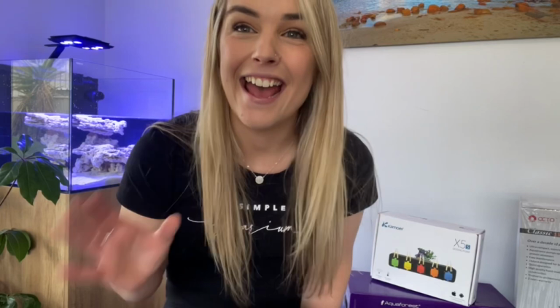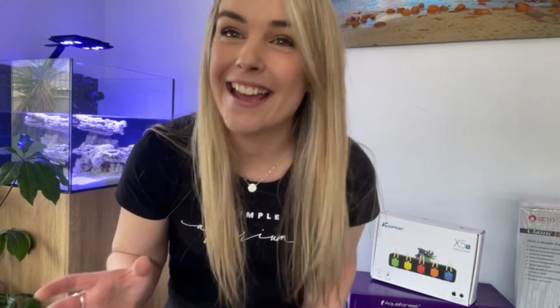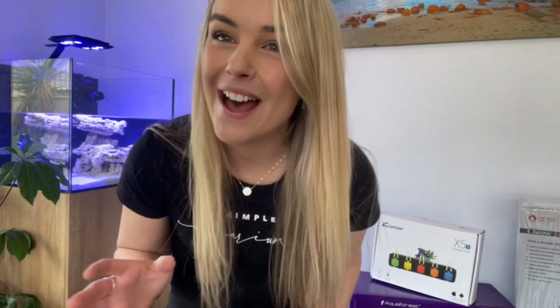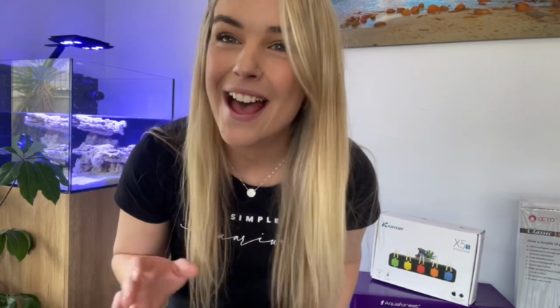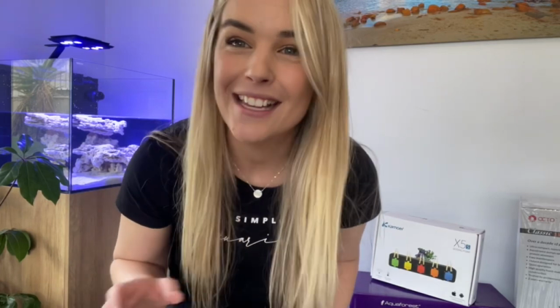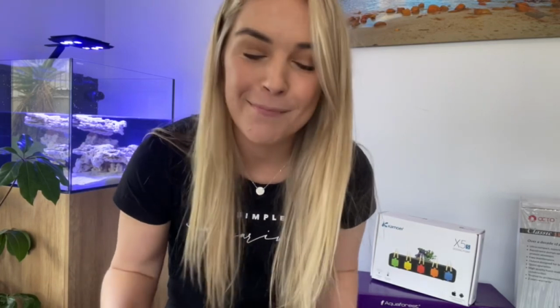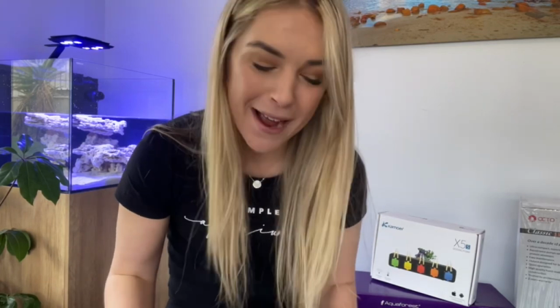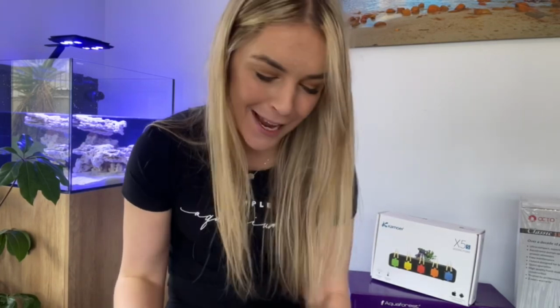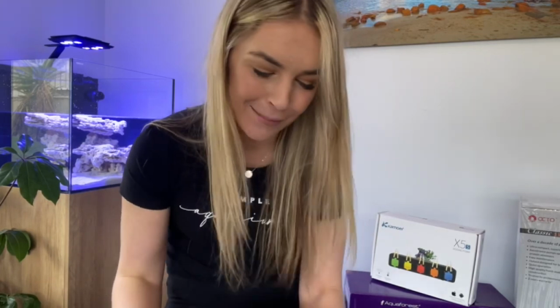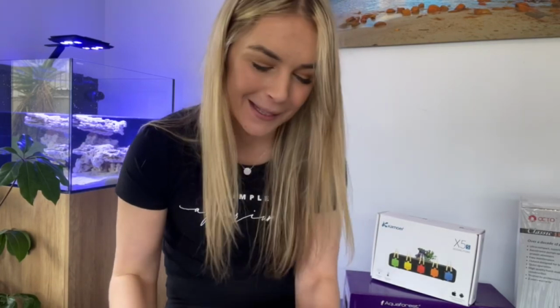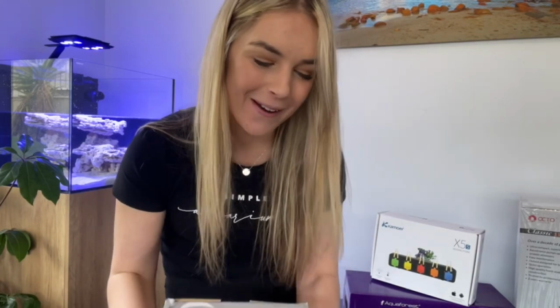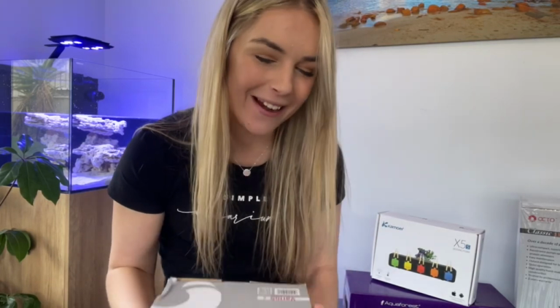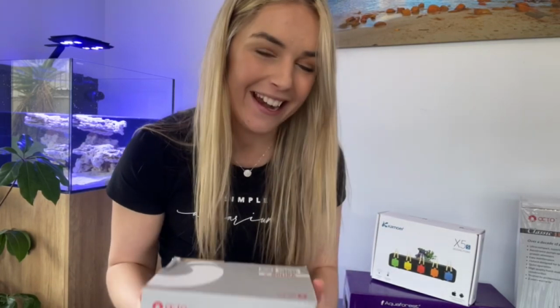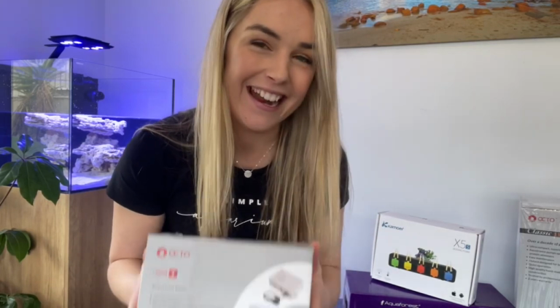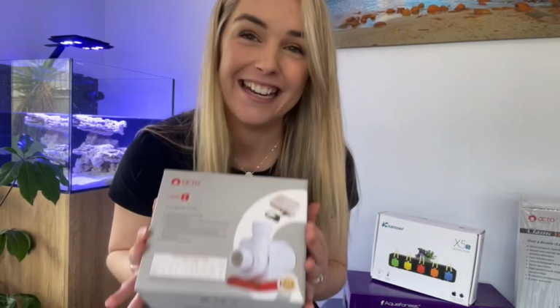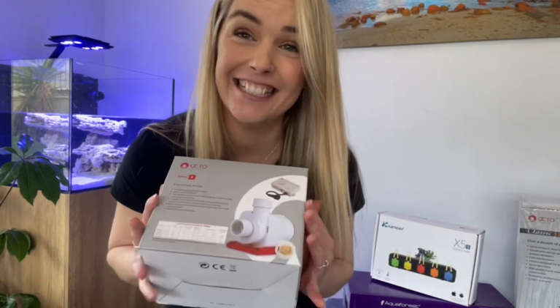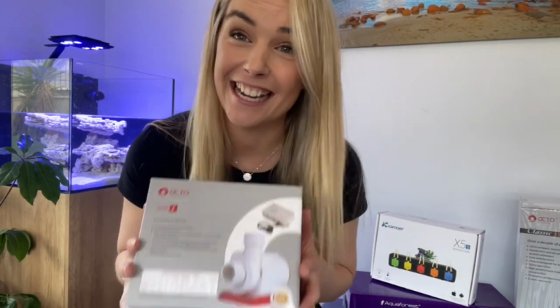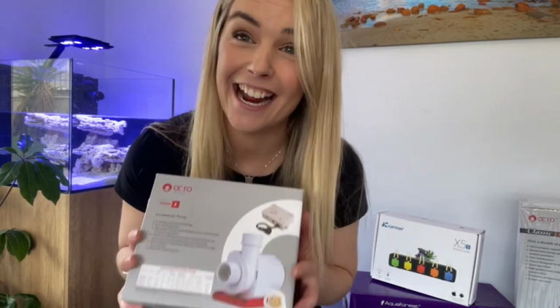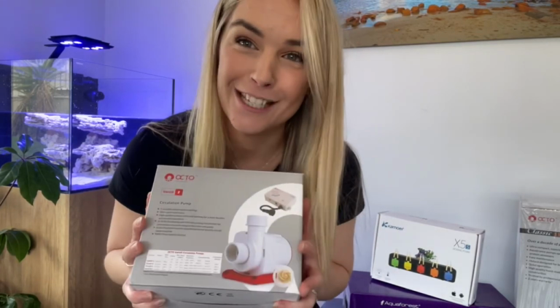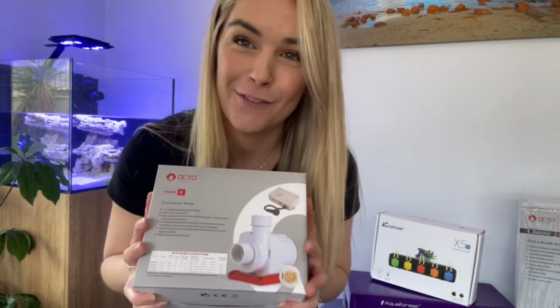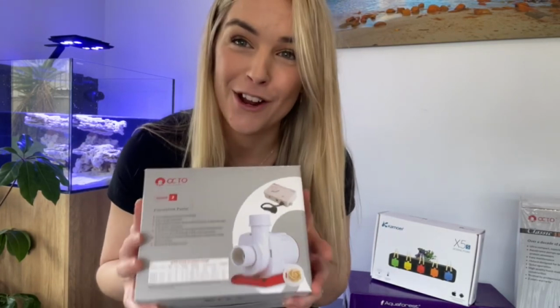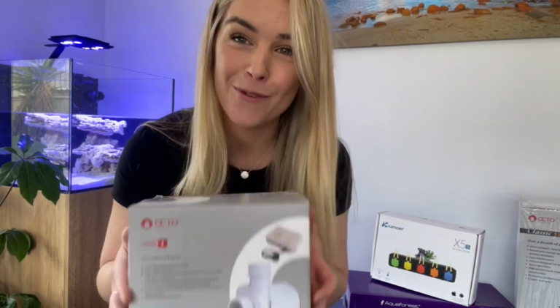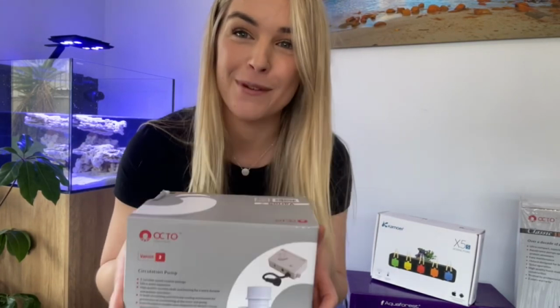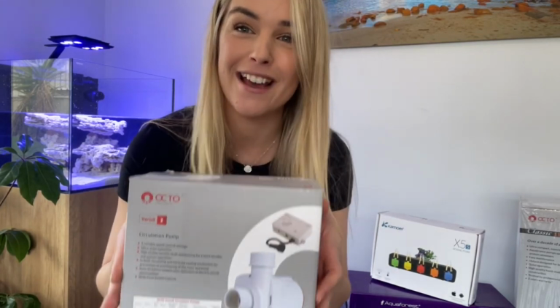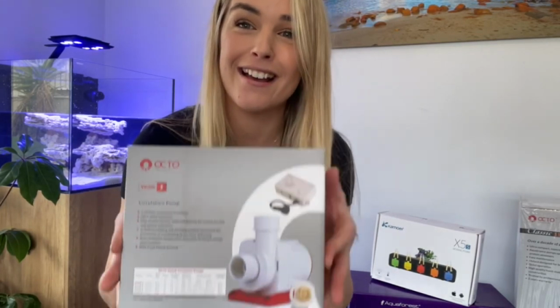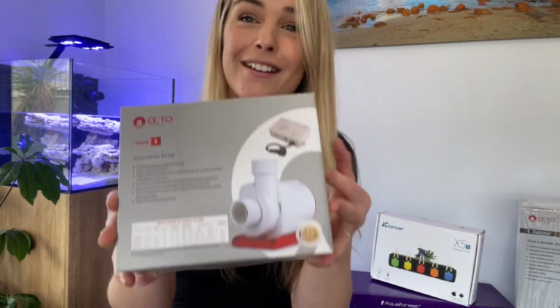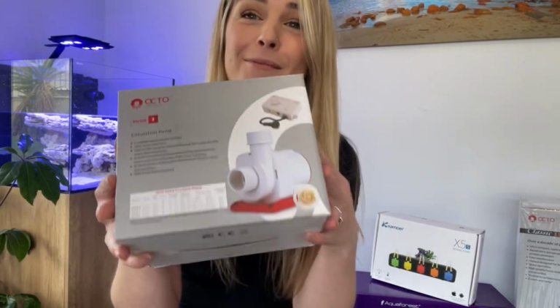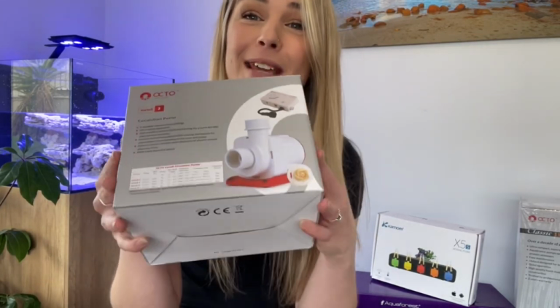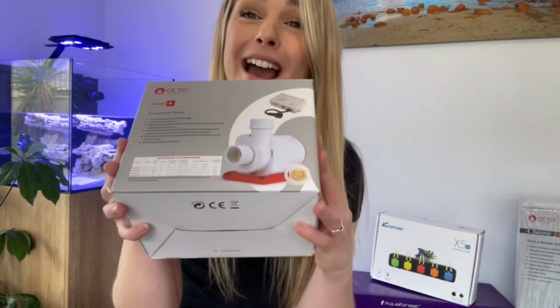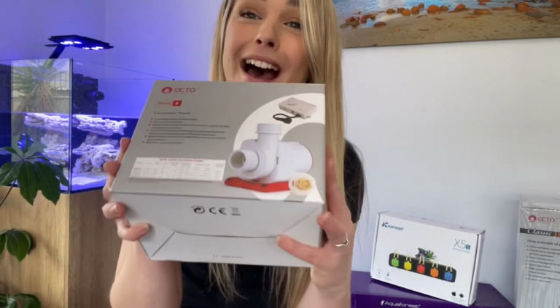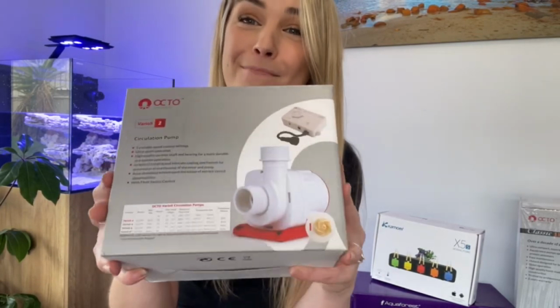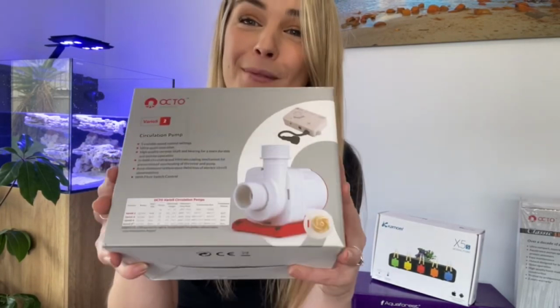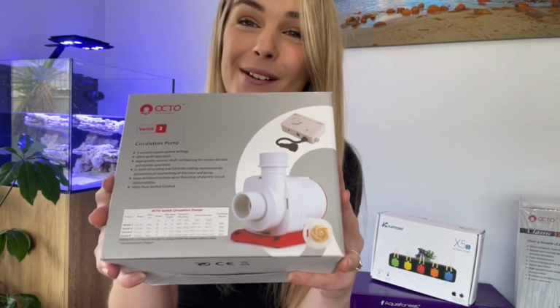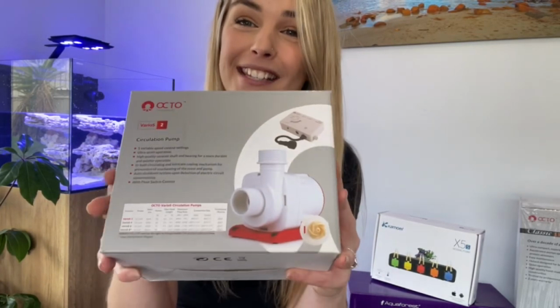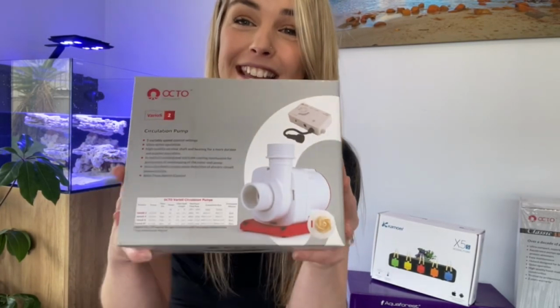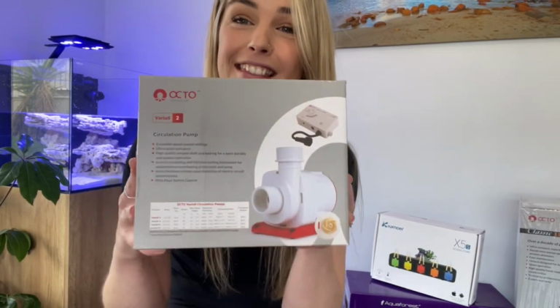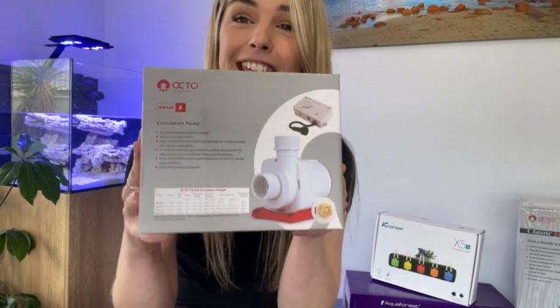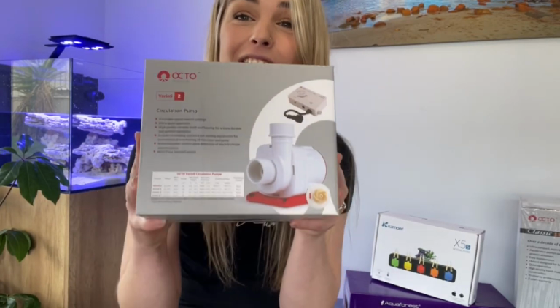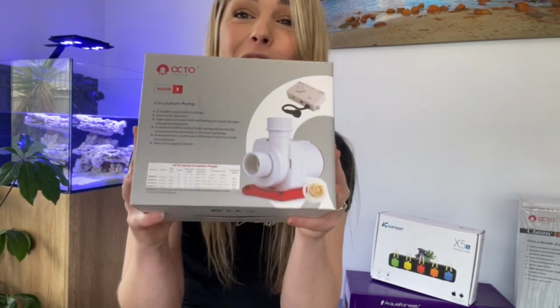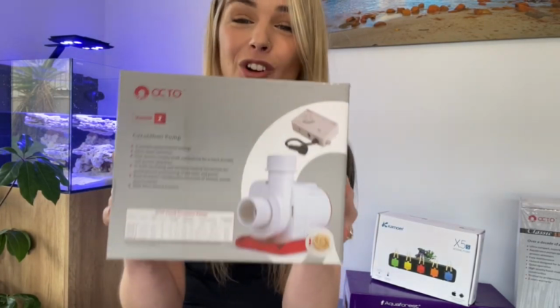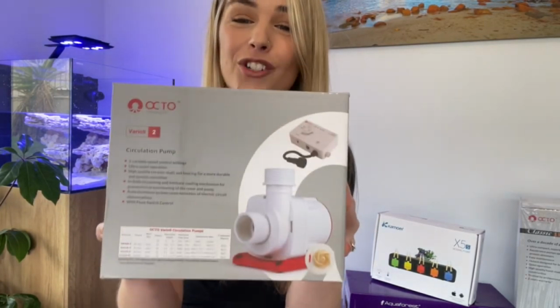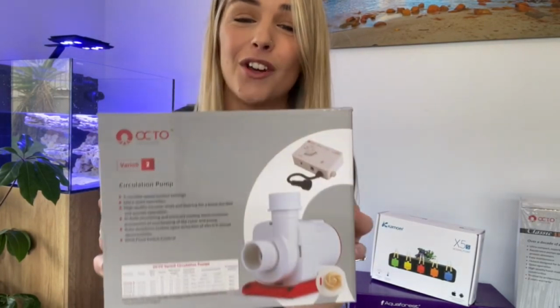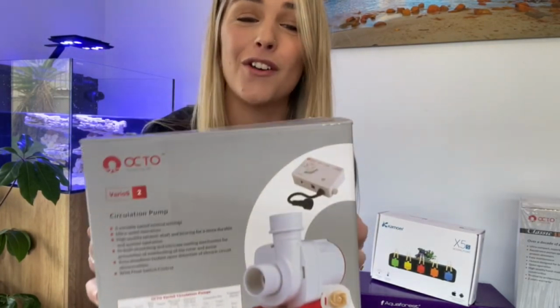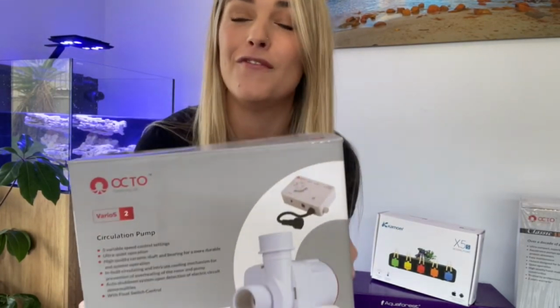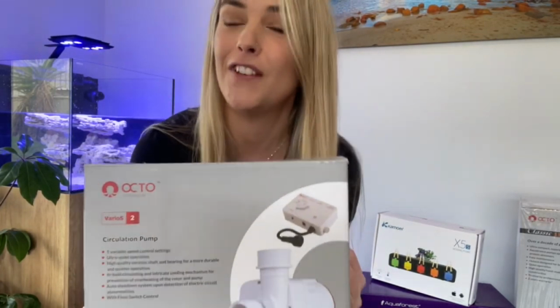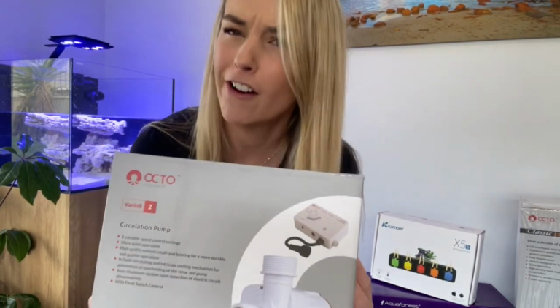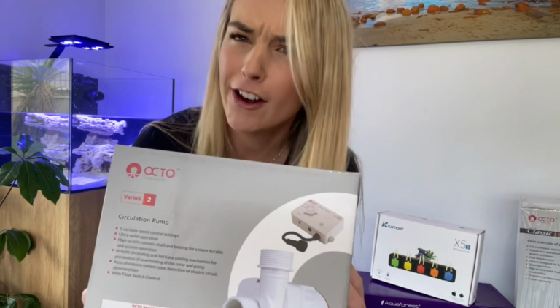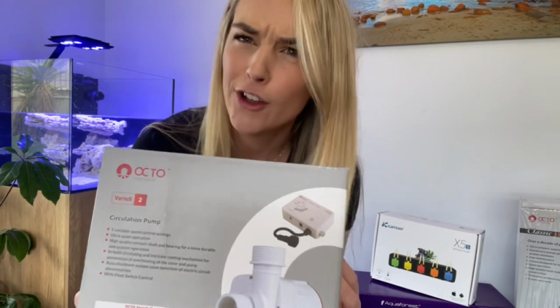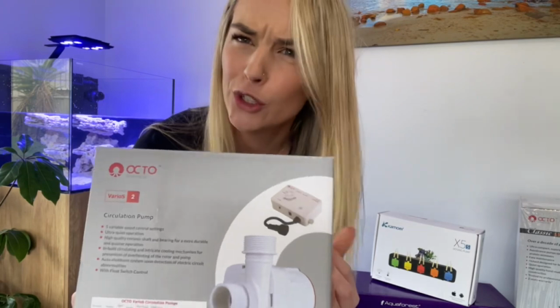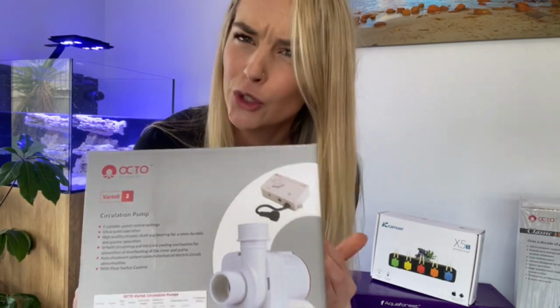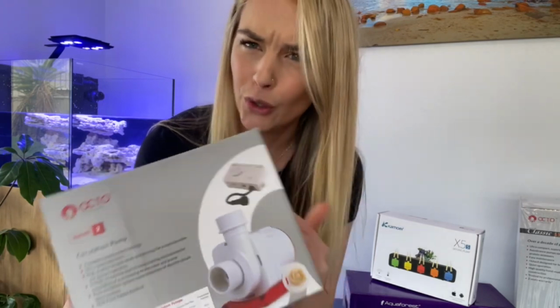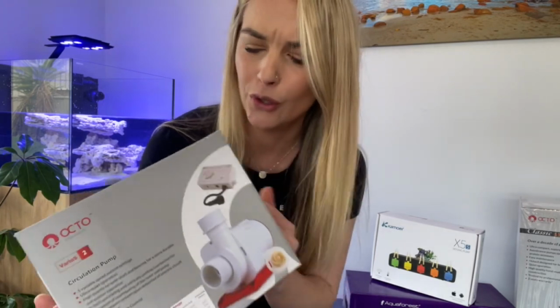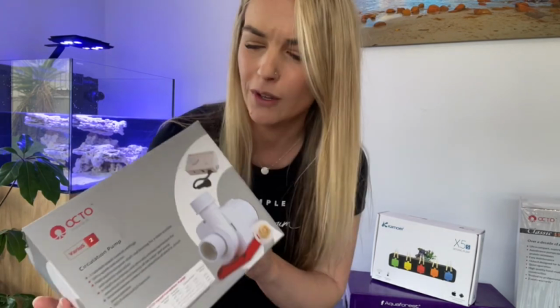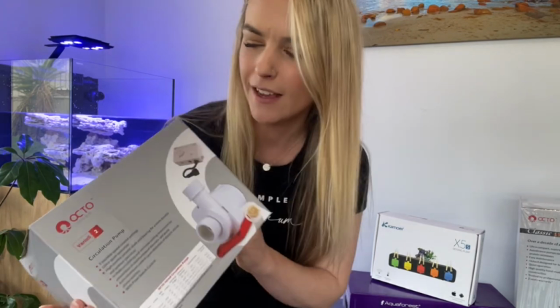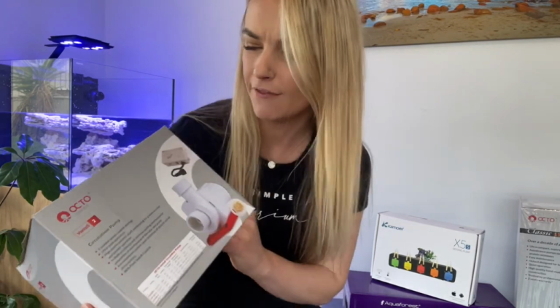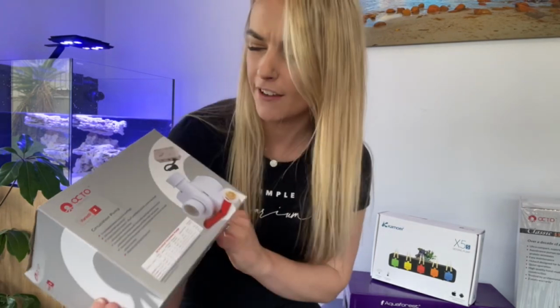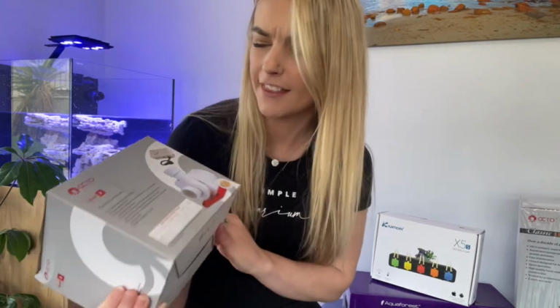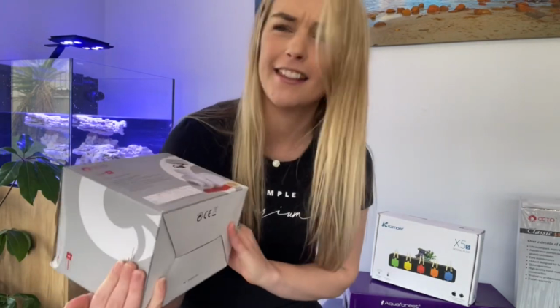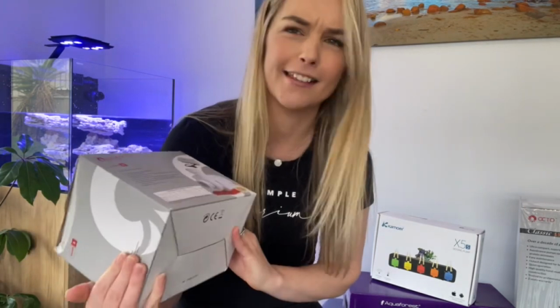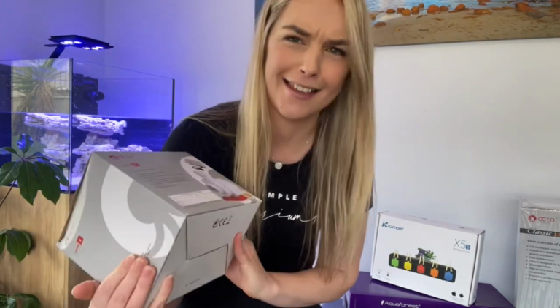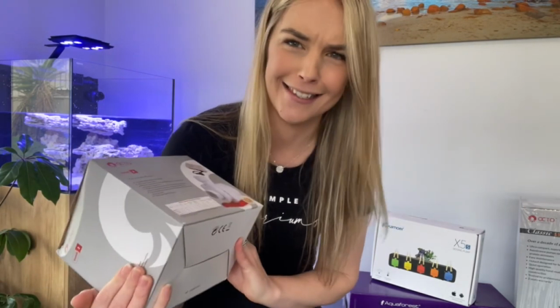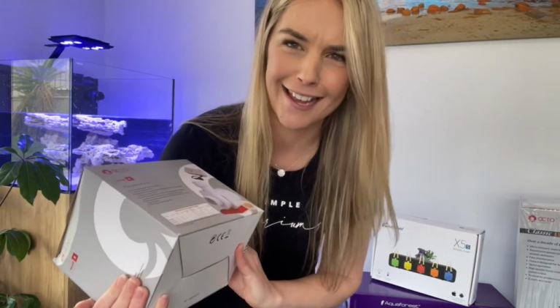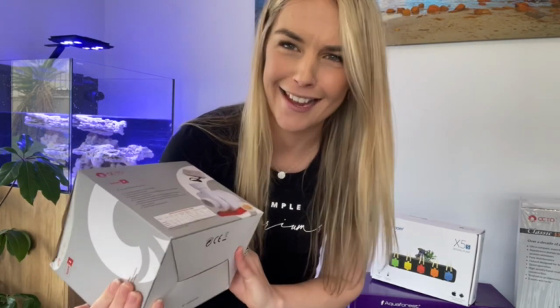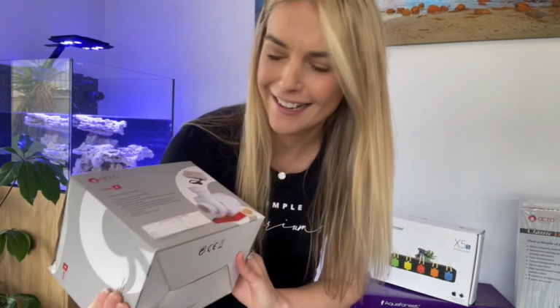Hey guys, my name is Lauren and in today's video we are going to be unboxing the Octovarios 2 — I think that's how you say it.